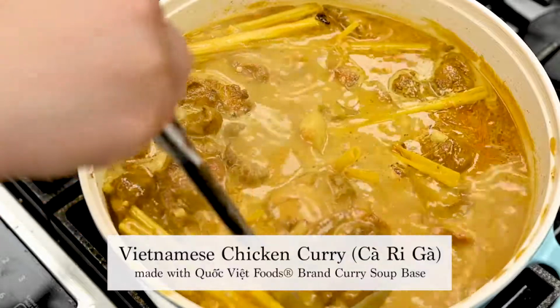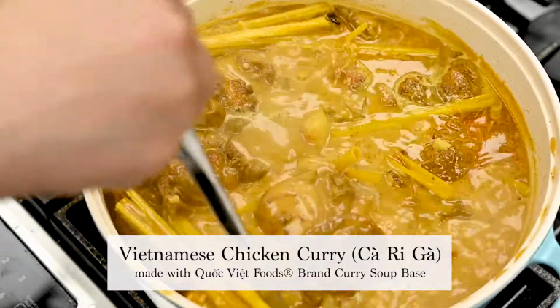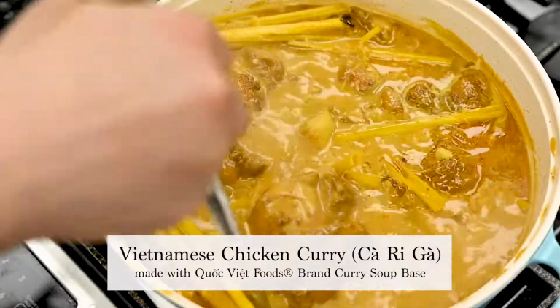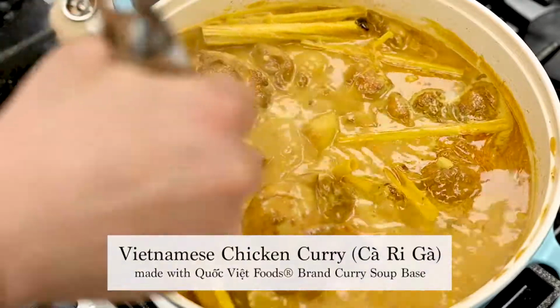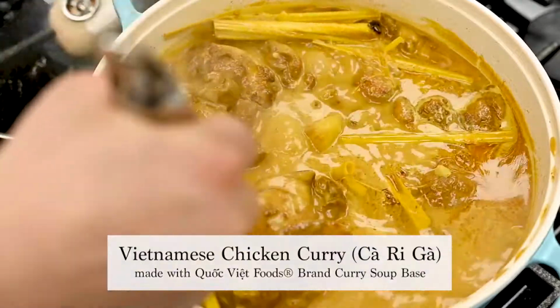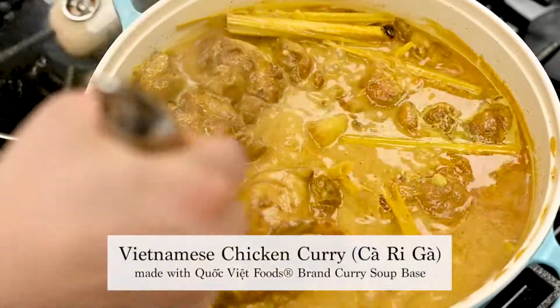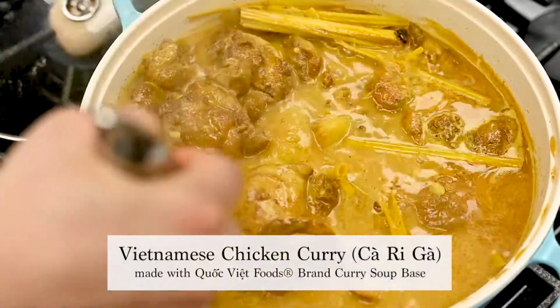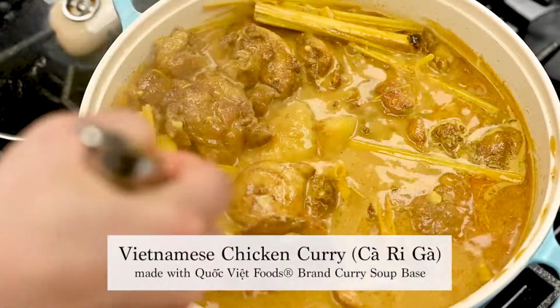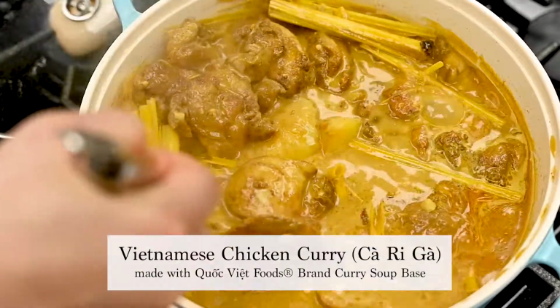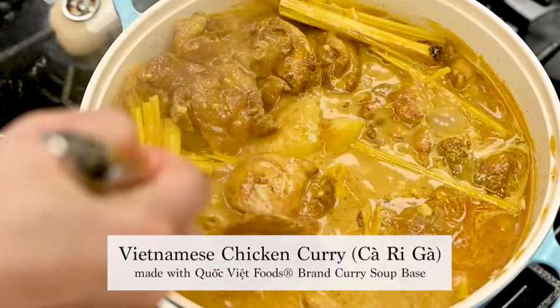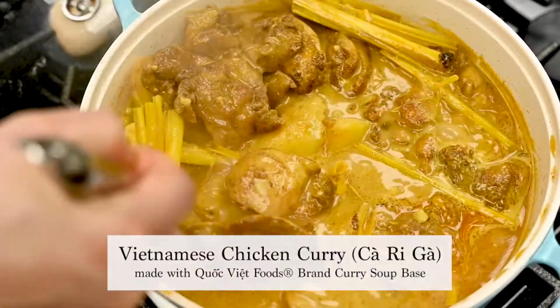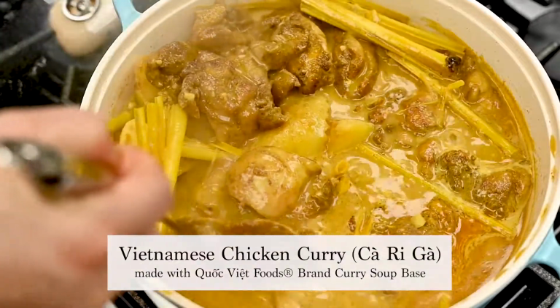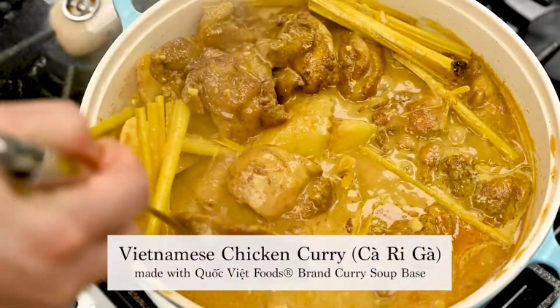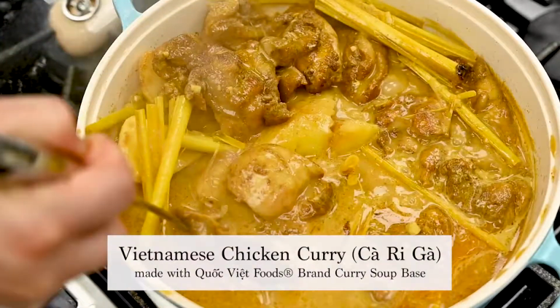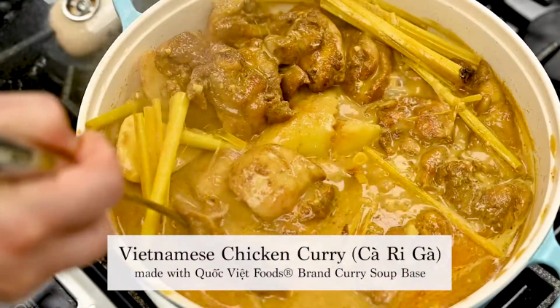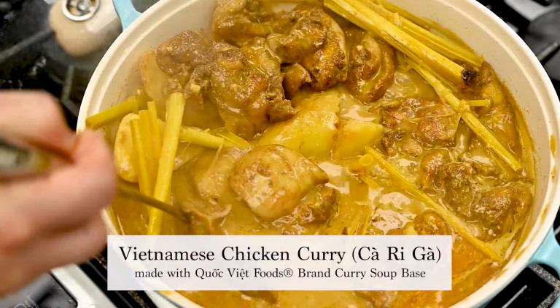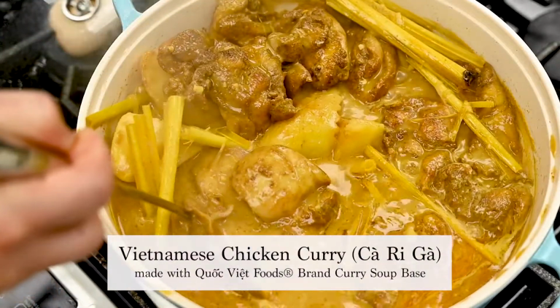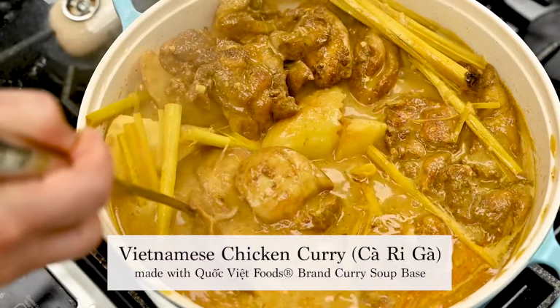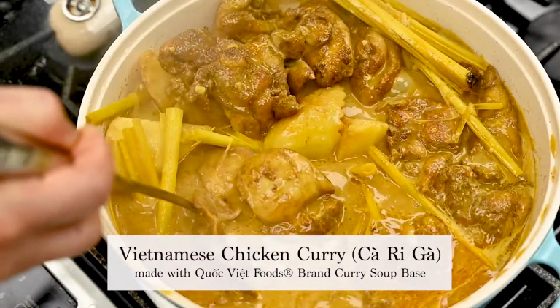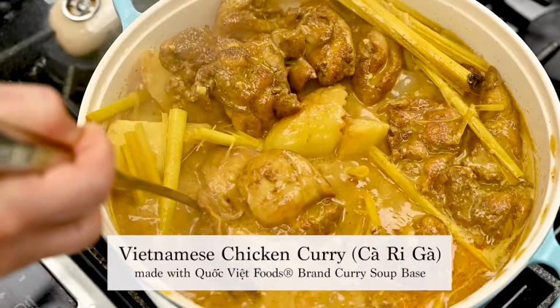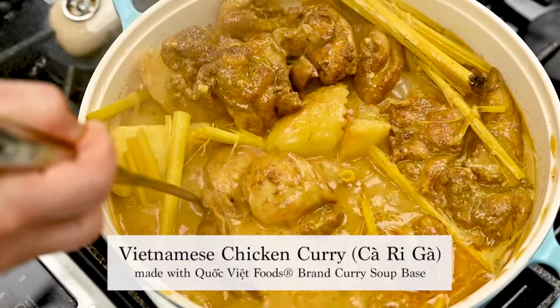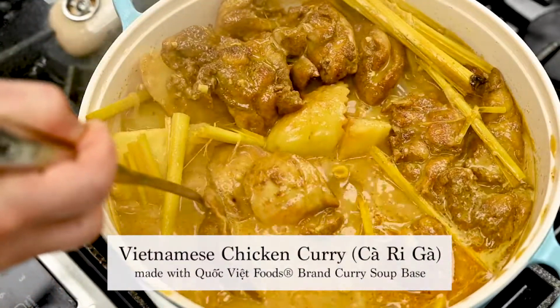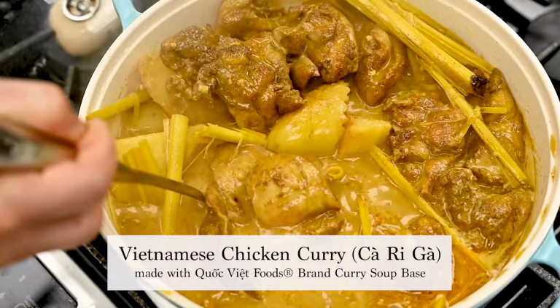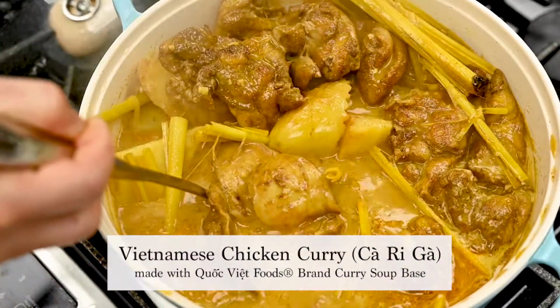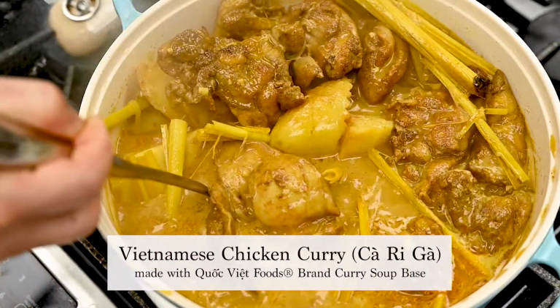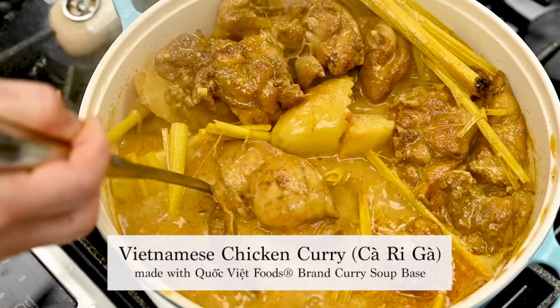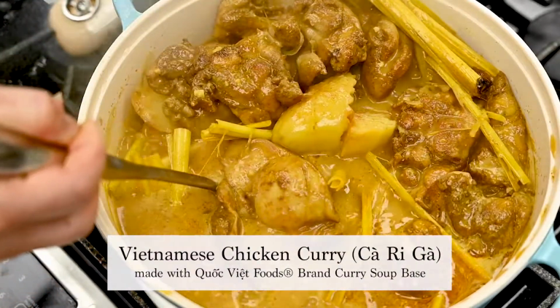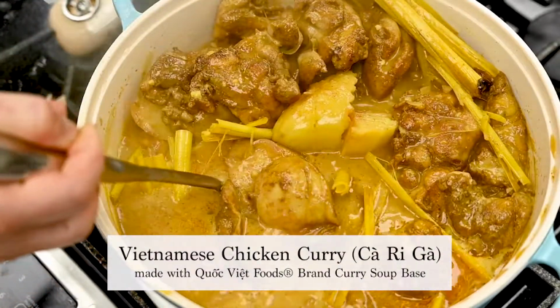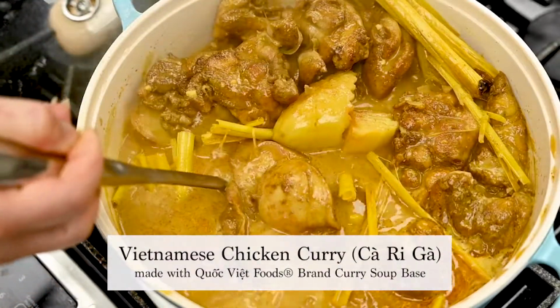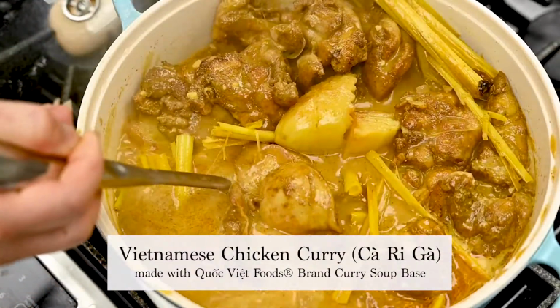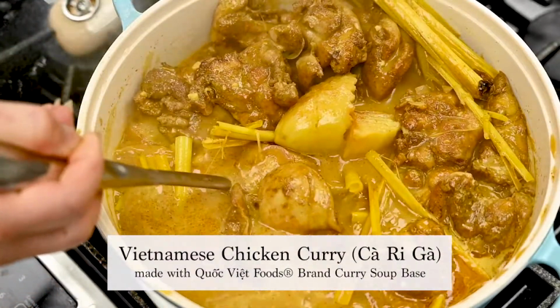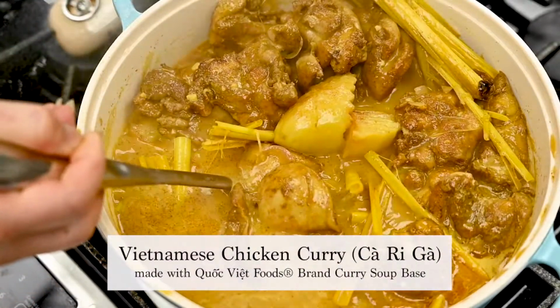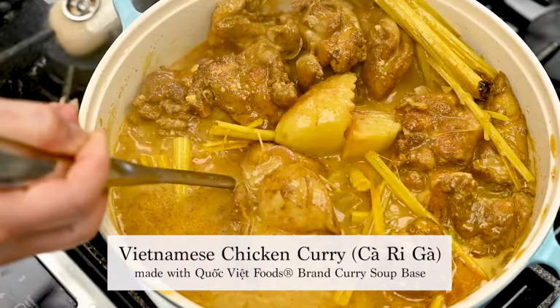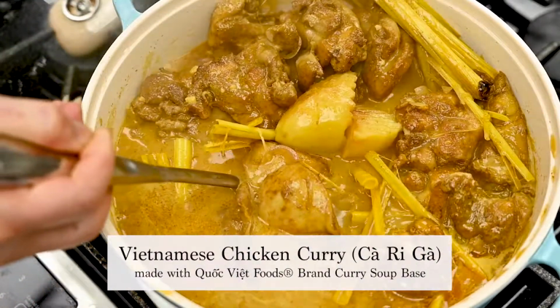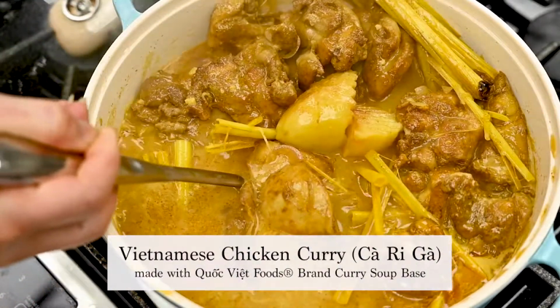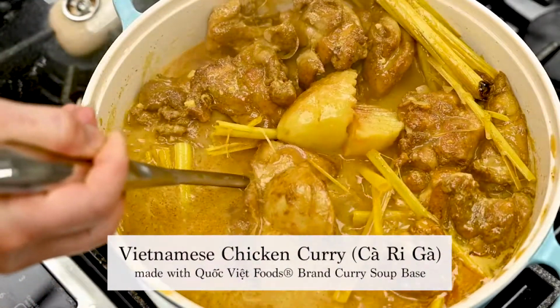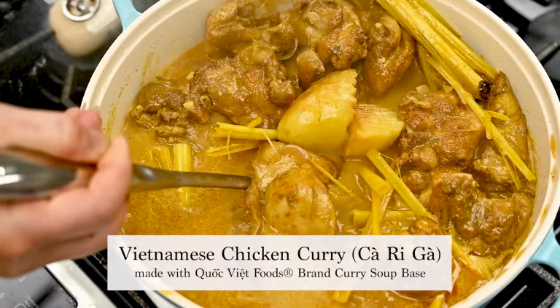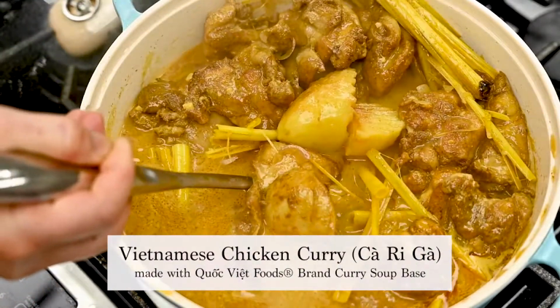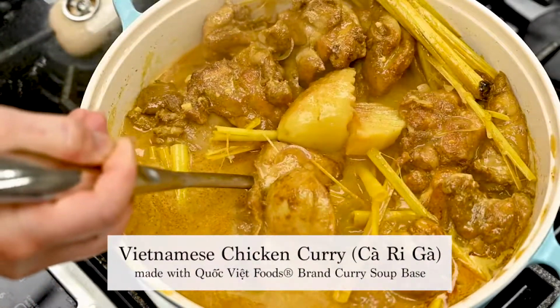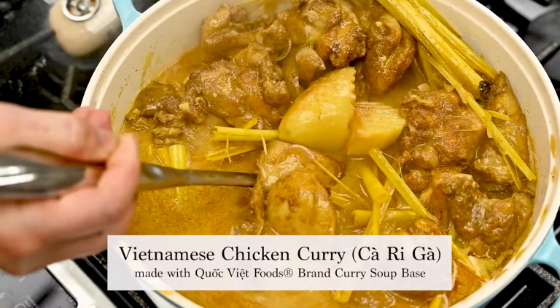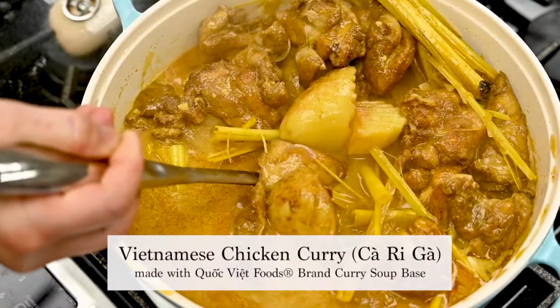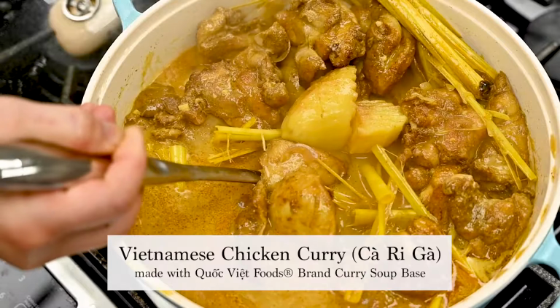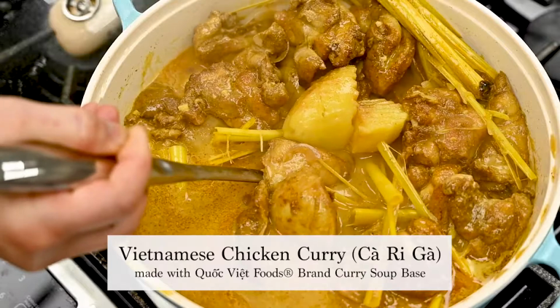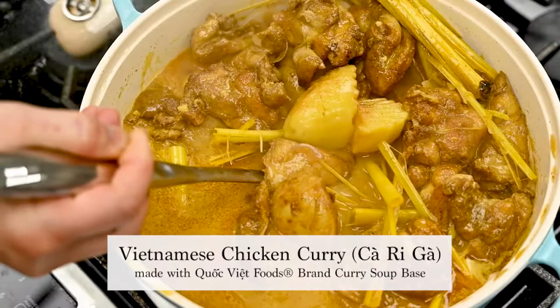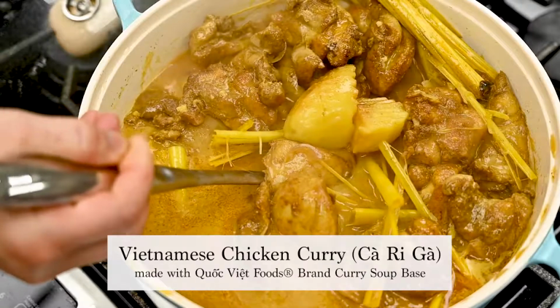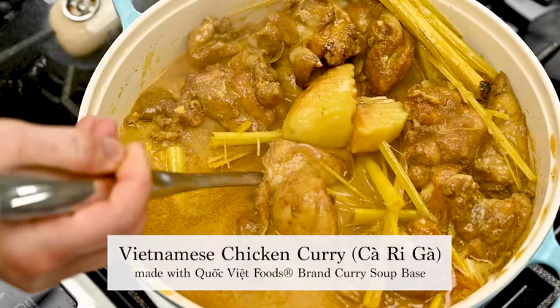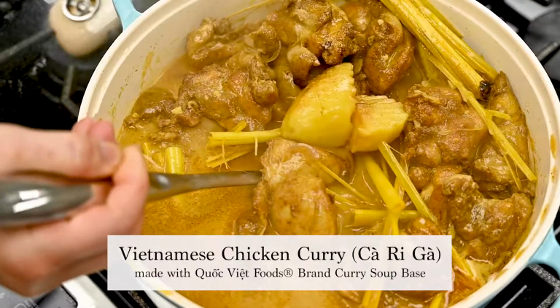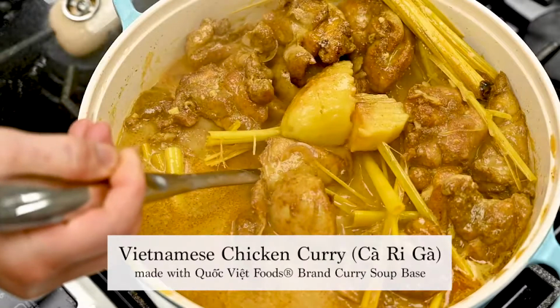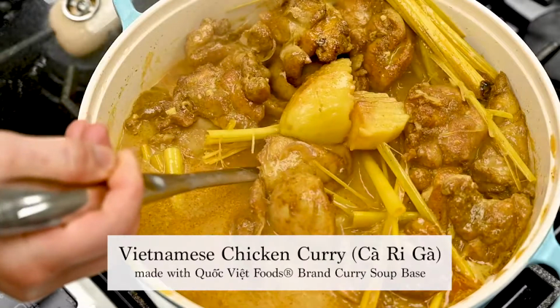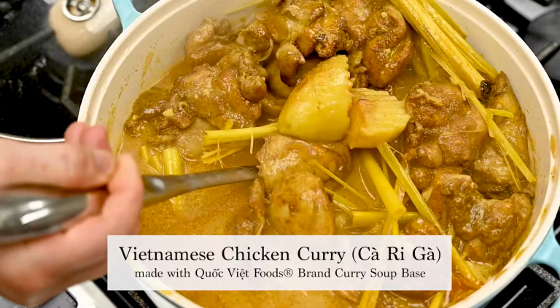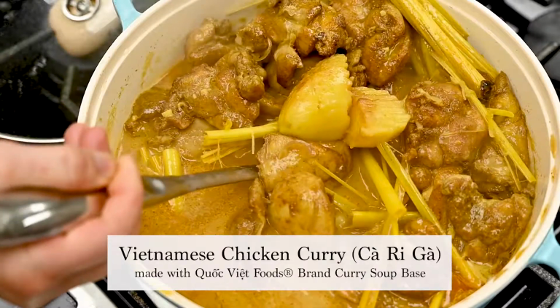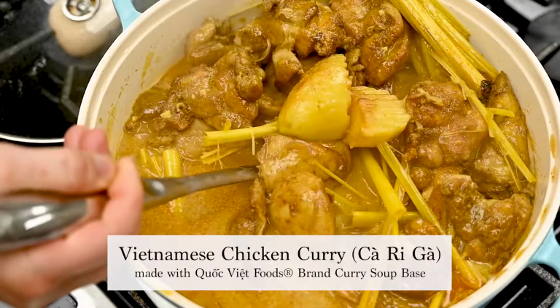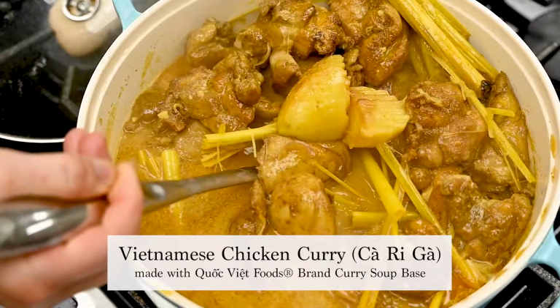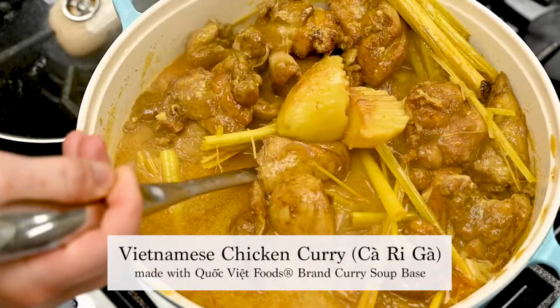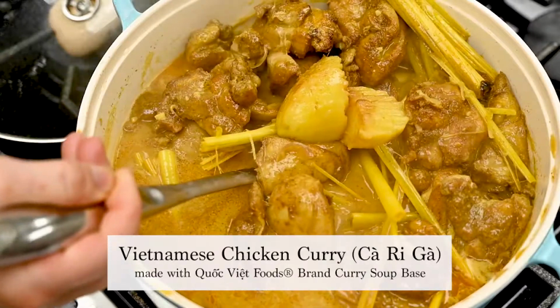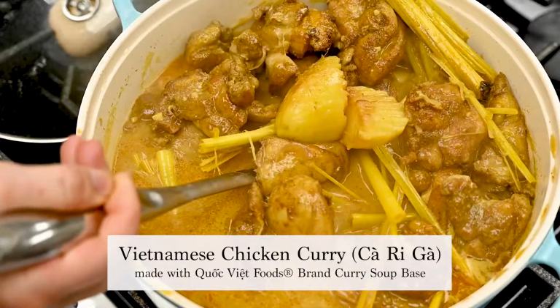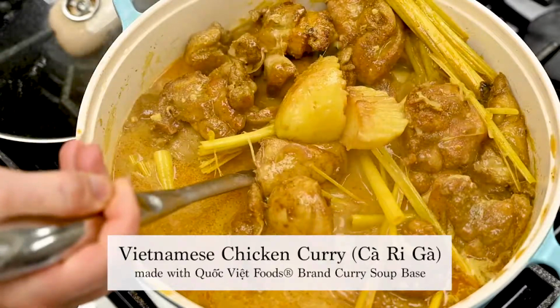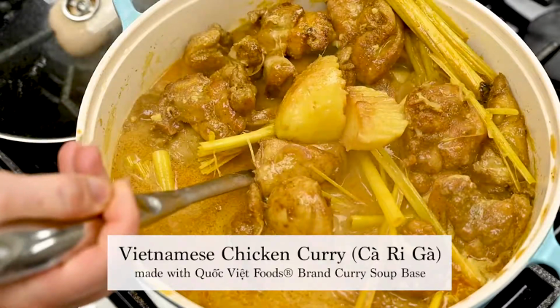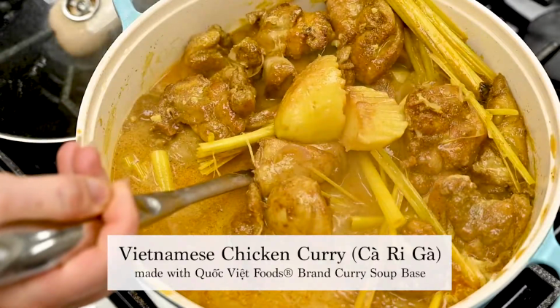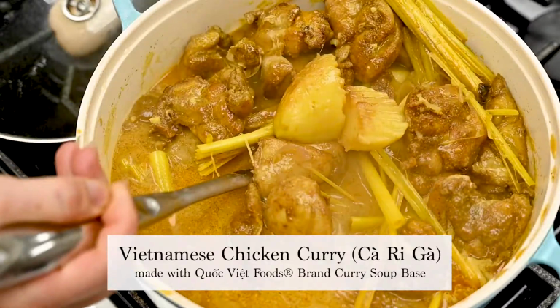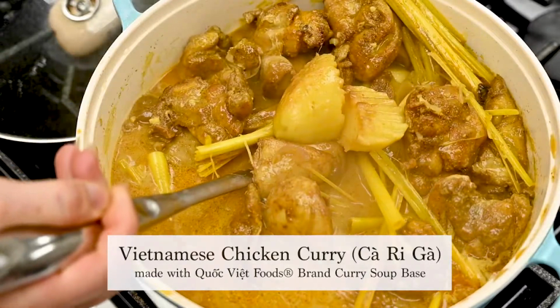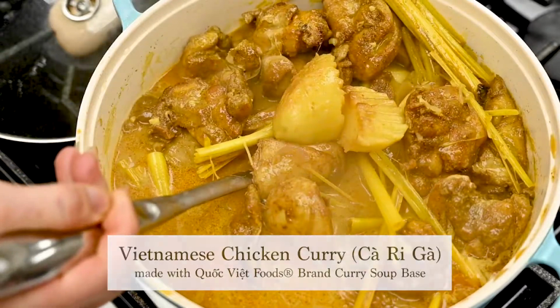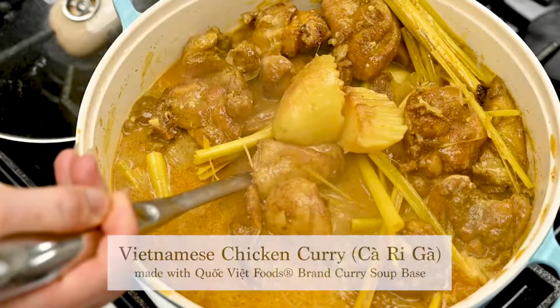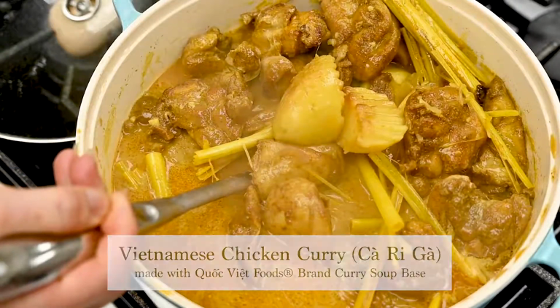Hey everyone, welcome to the Quốc Việt Foods kitchen. Today we're cooking up this delicious chicken curry. Keep watching to learn how we make it.